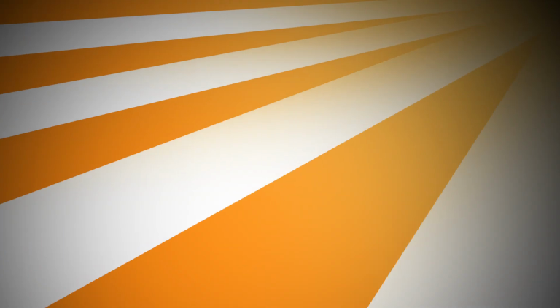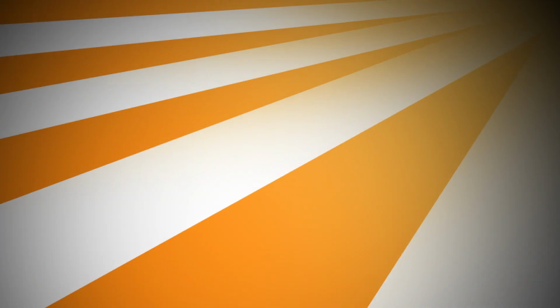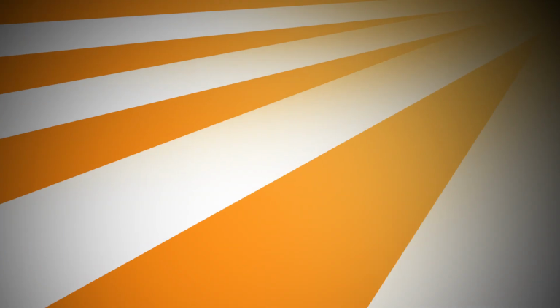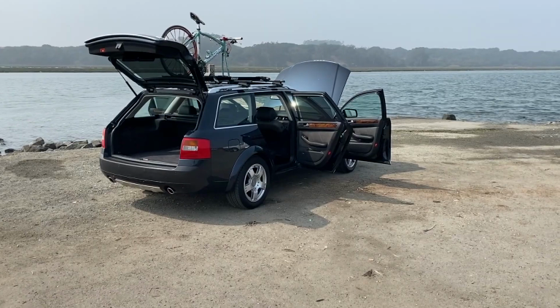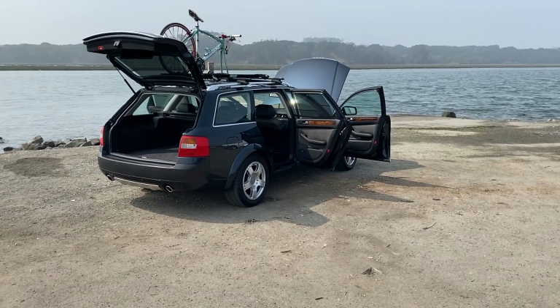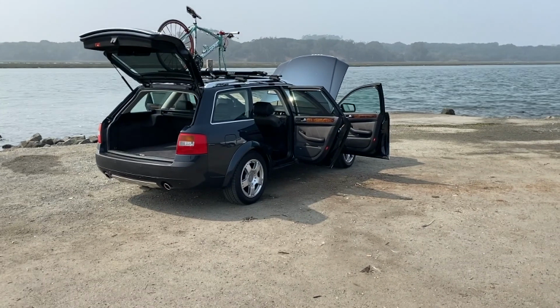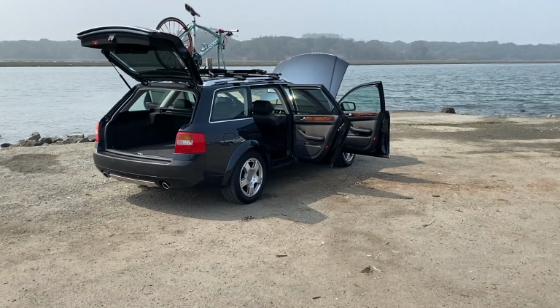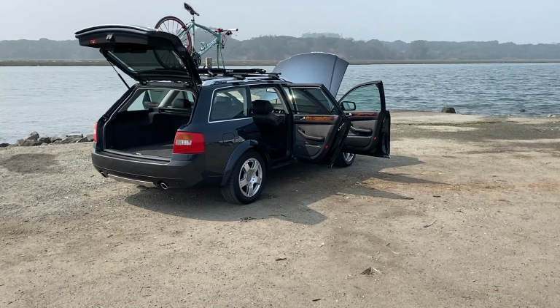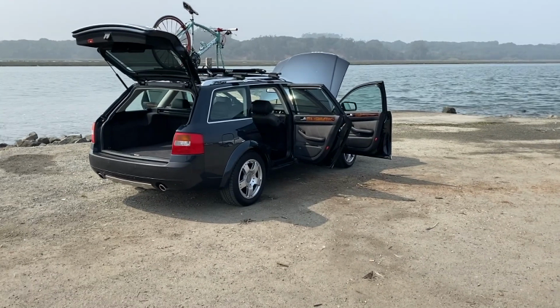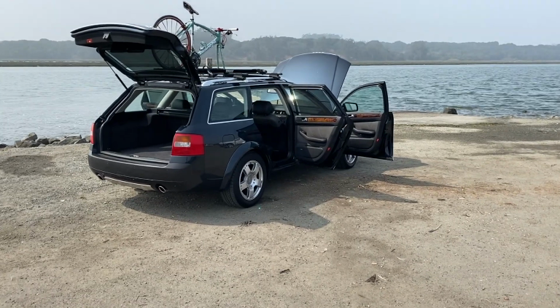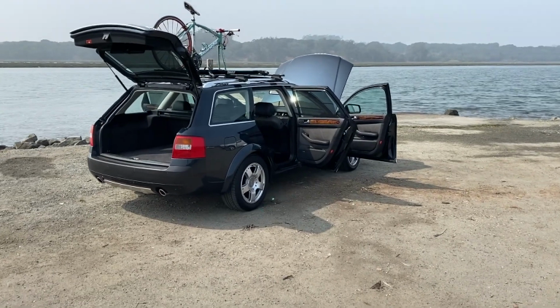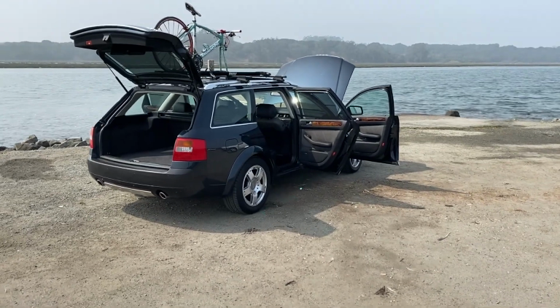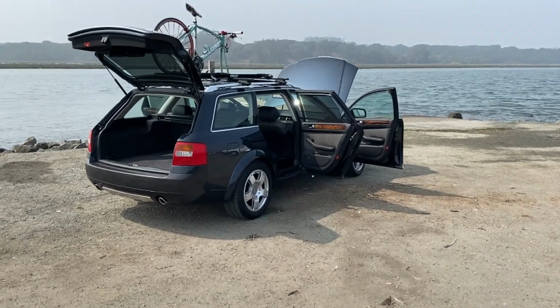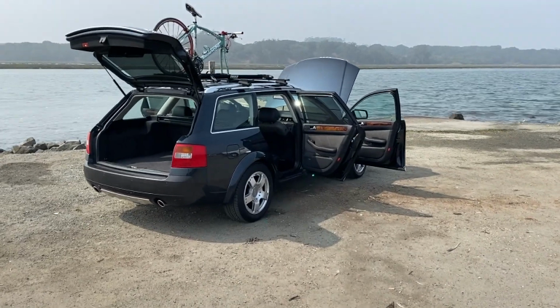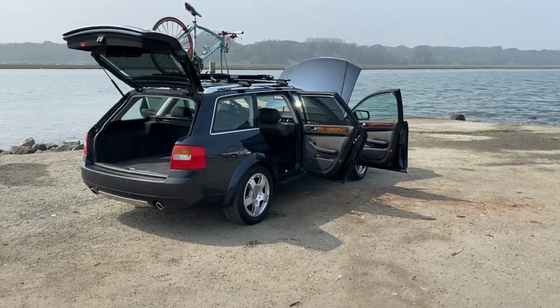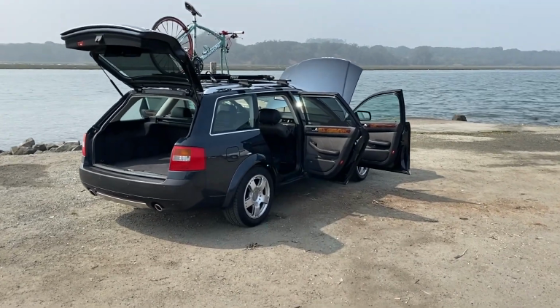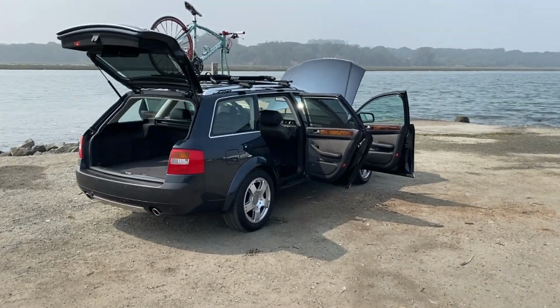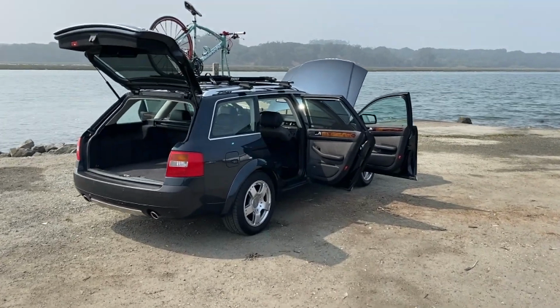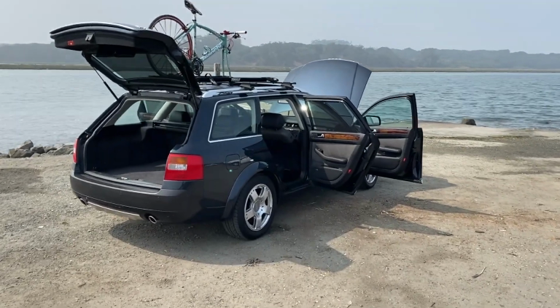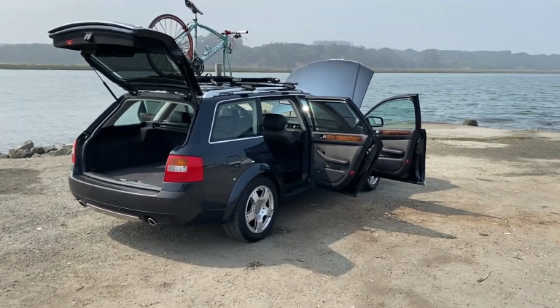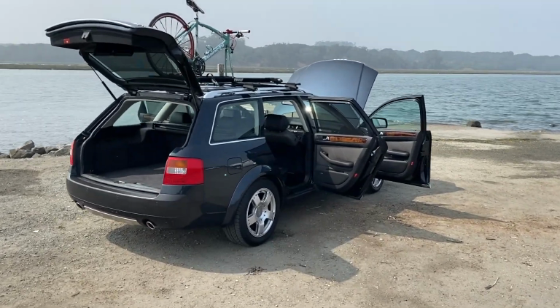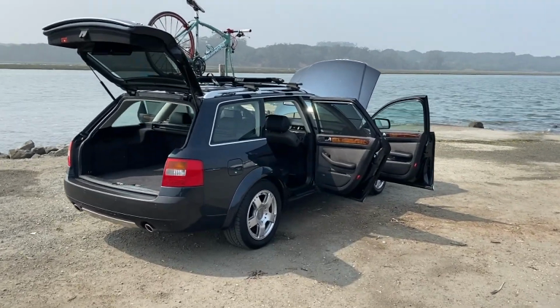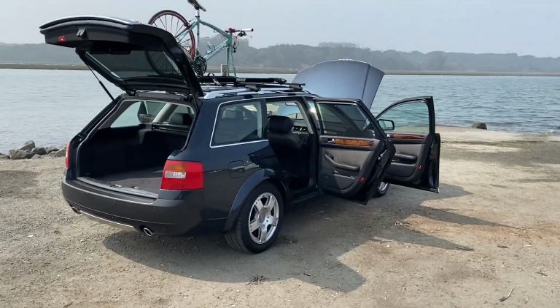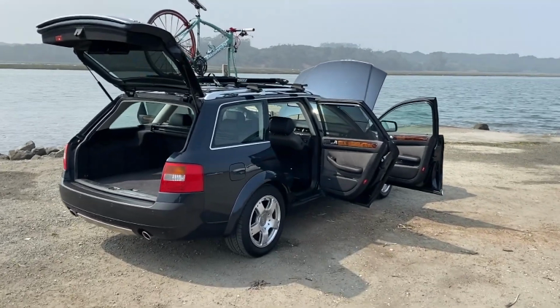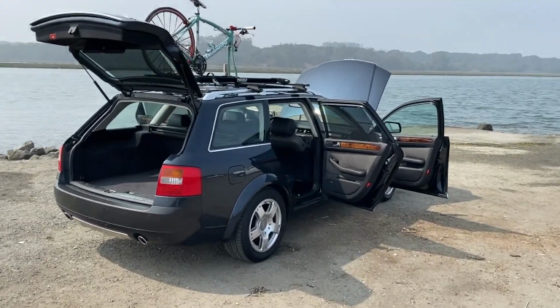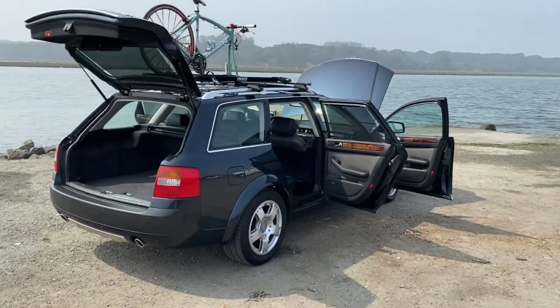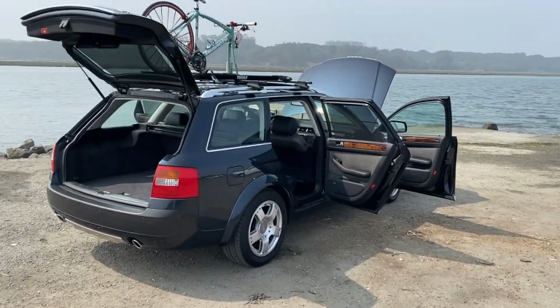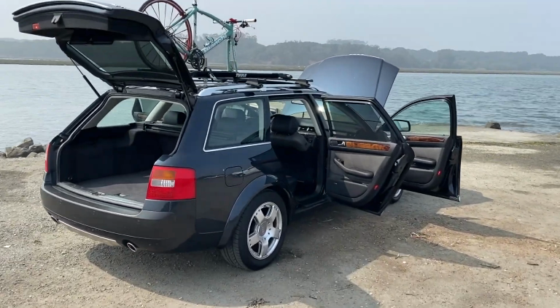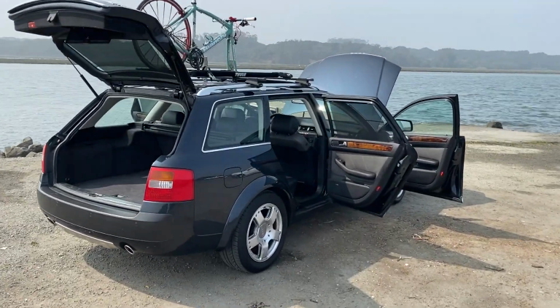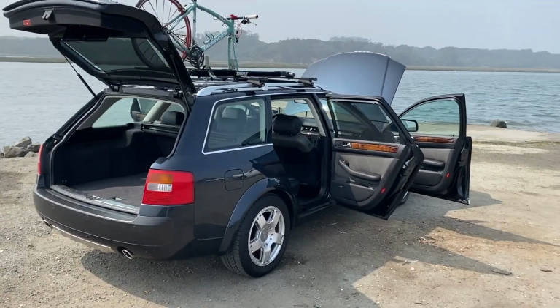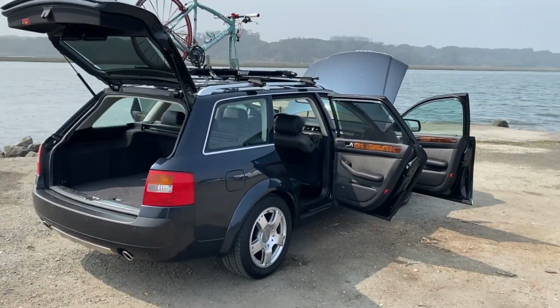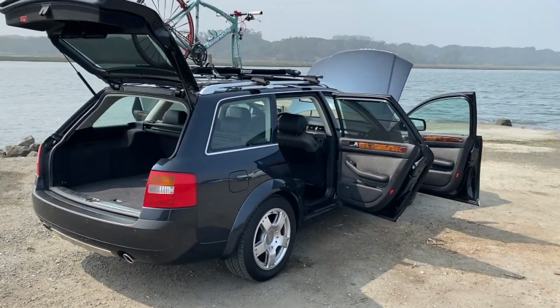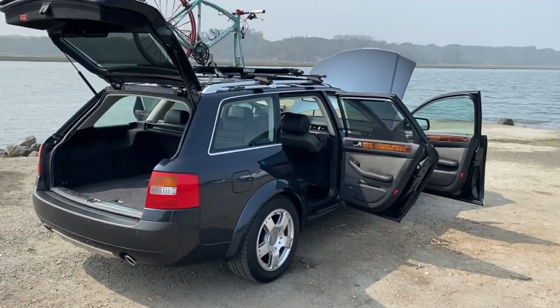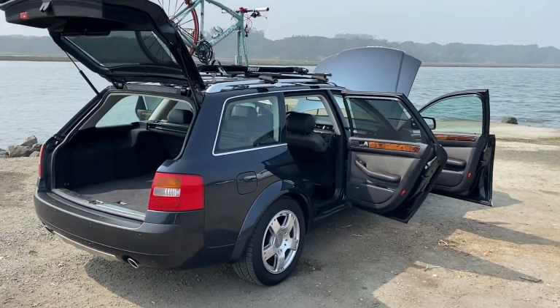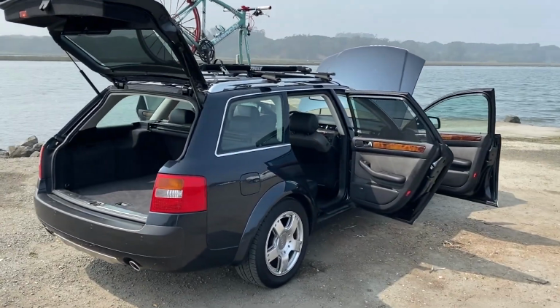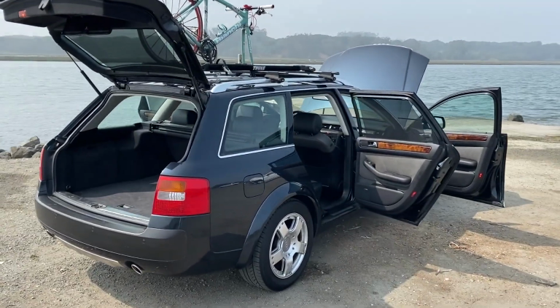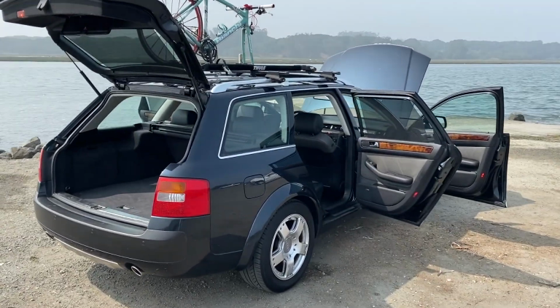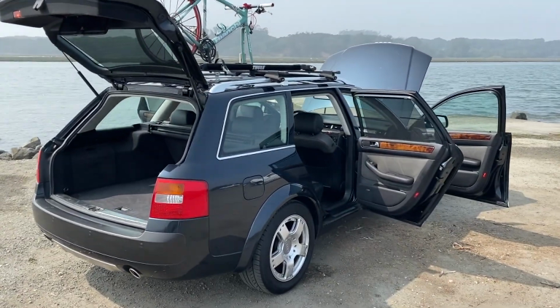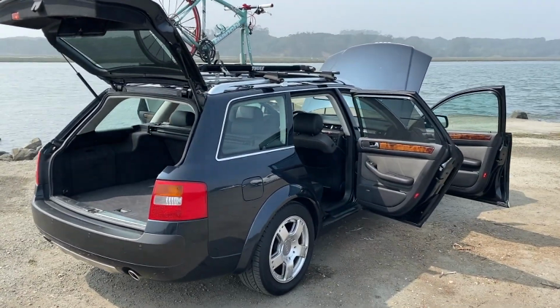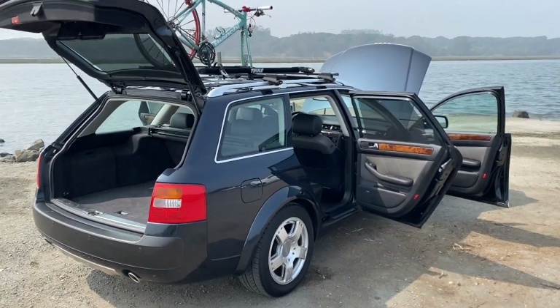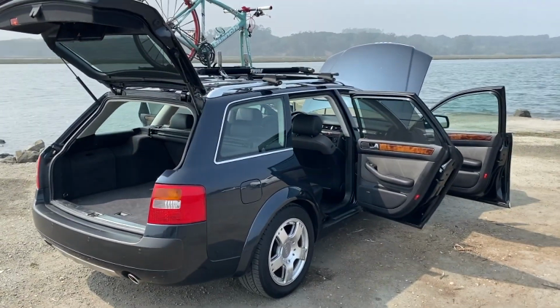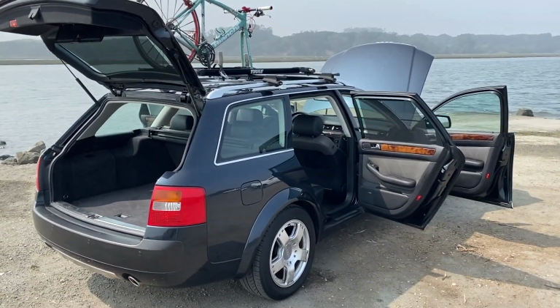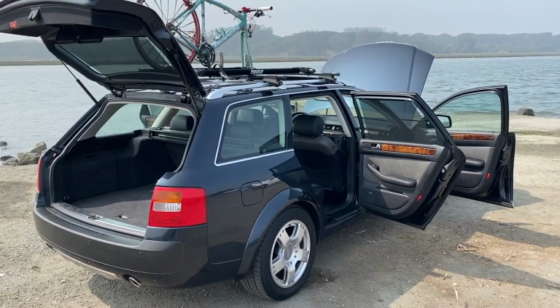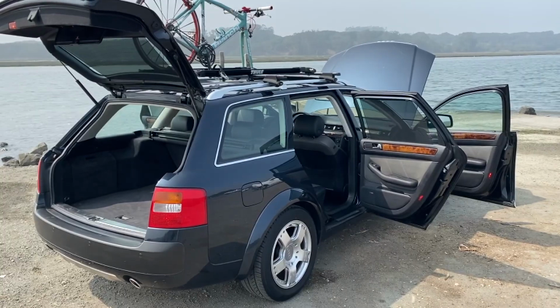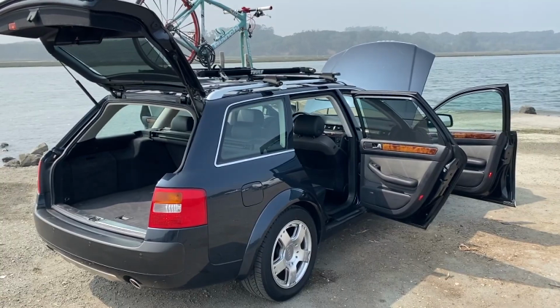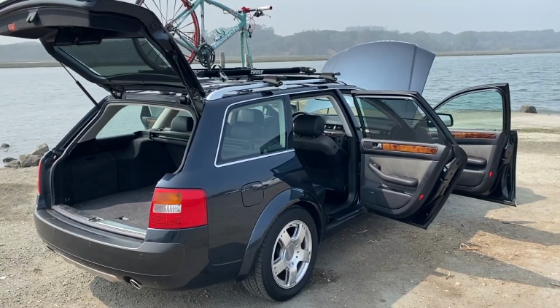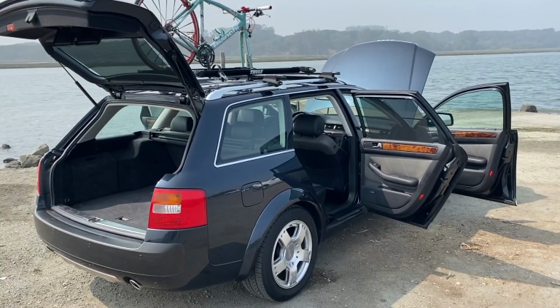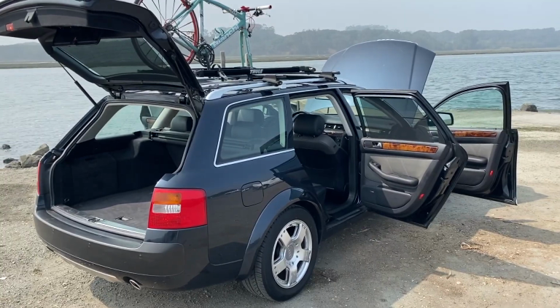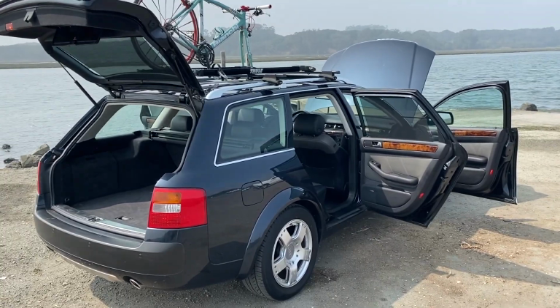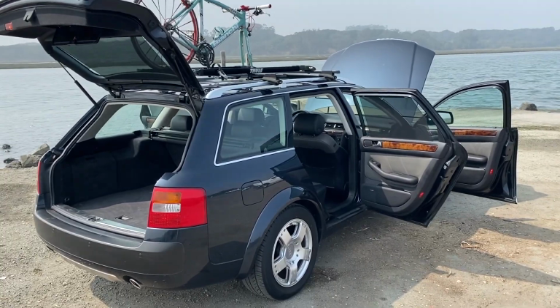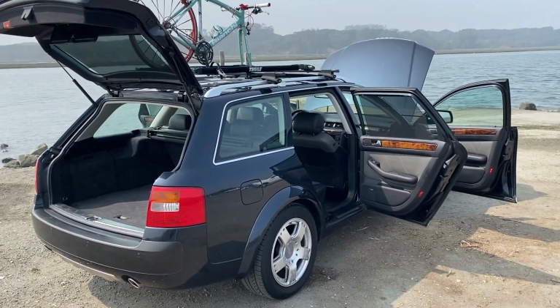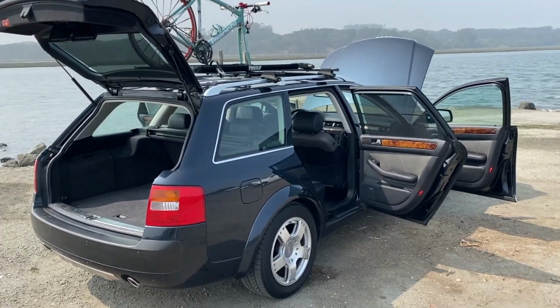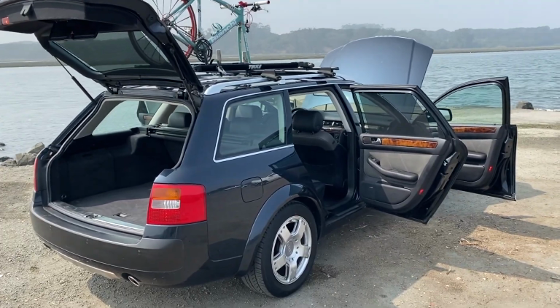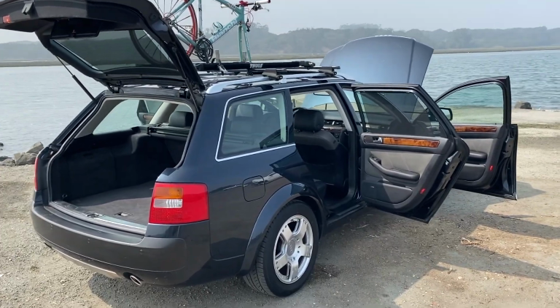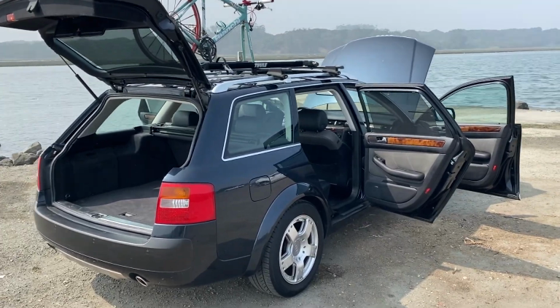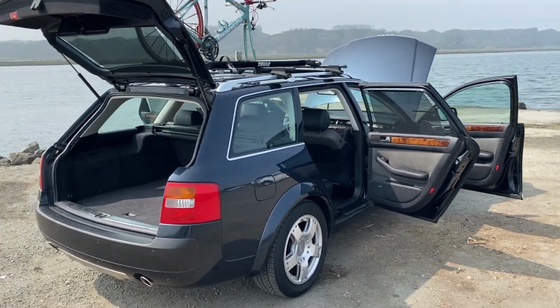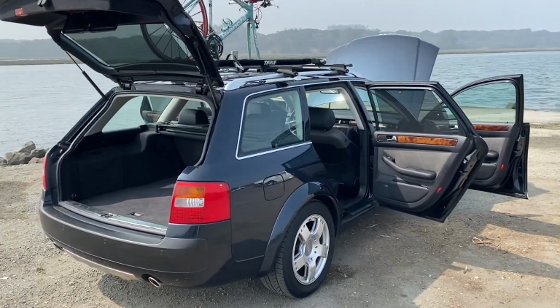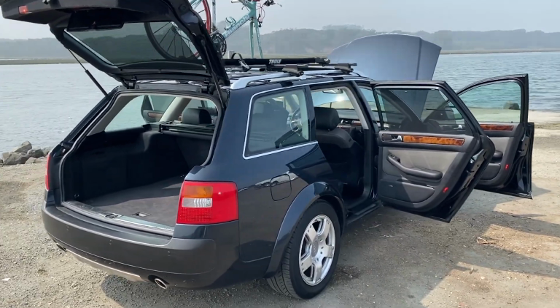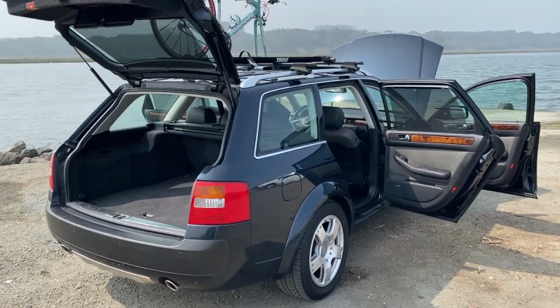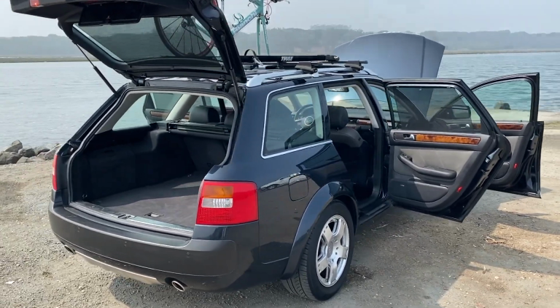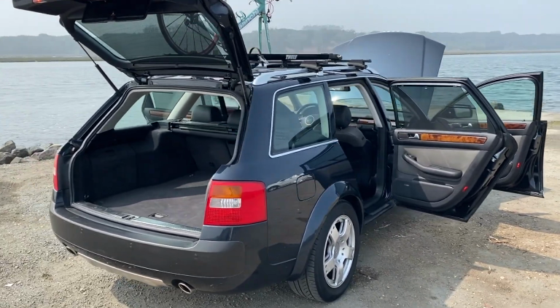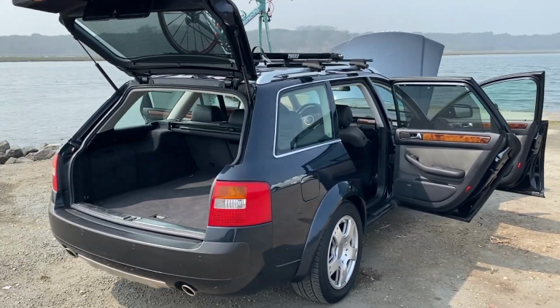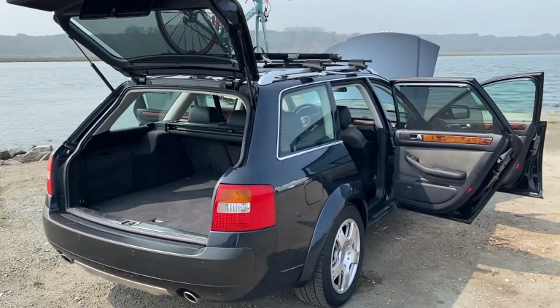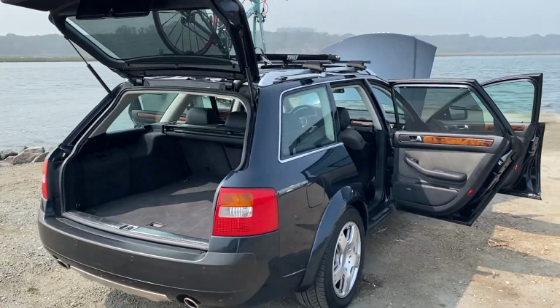All right, this is the 2005 Audi Allroad, otherwise known as the Apocalypse Machine.